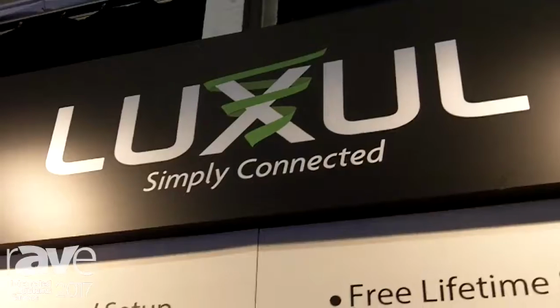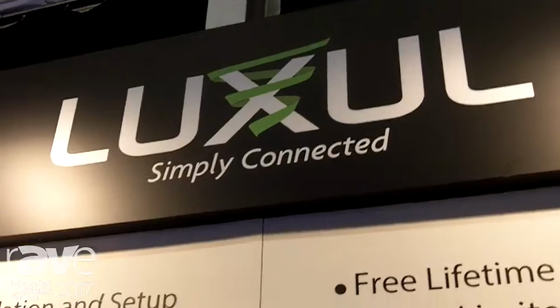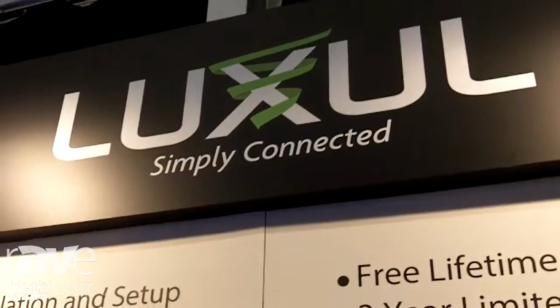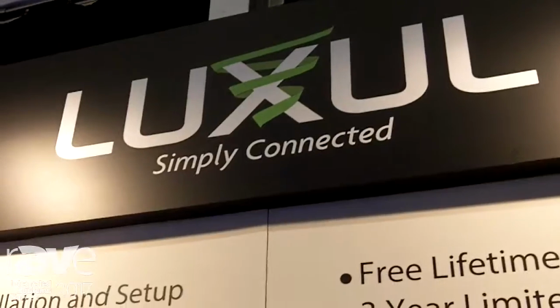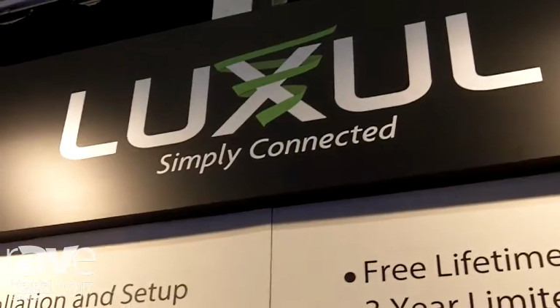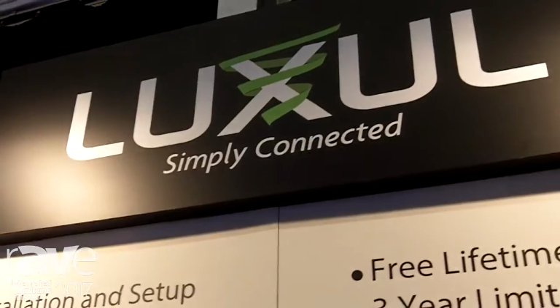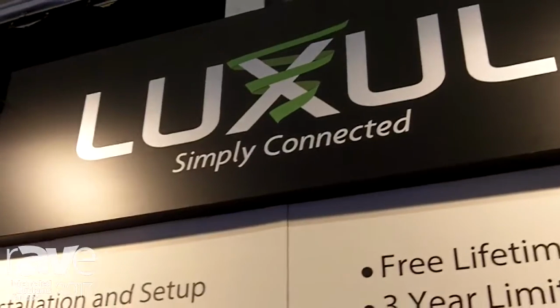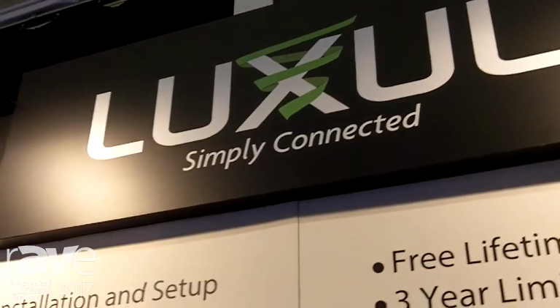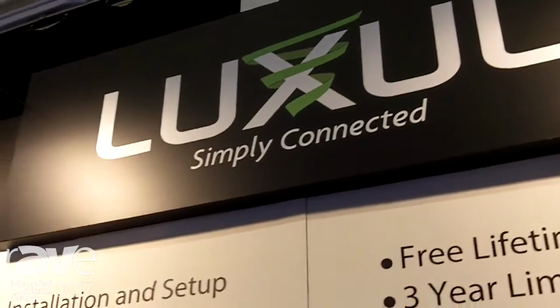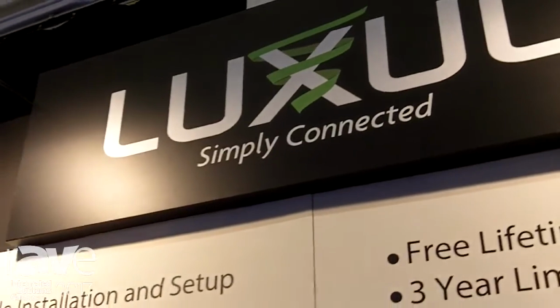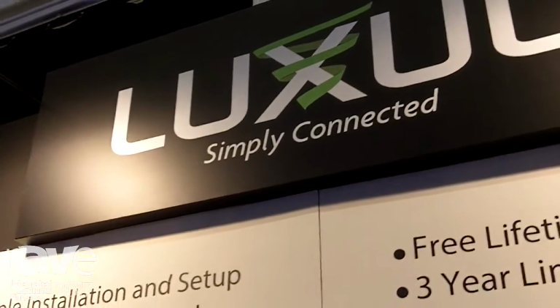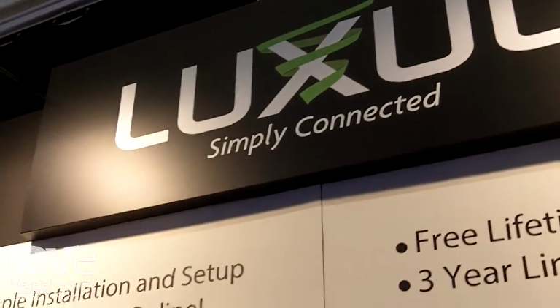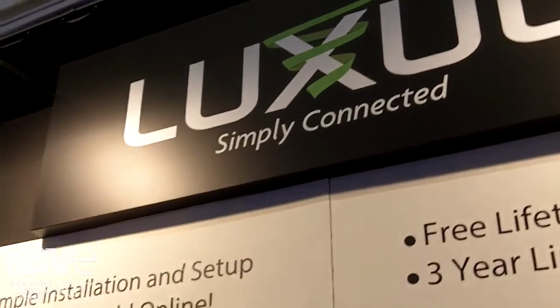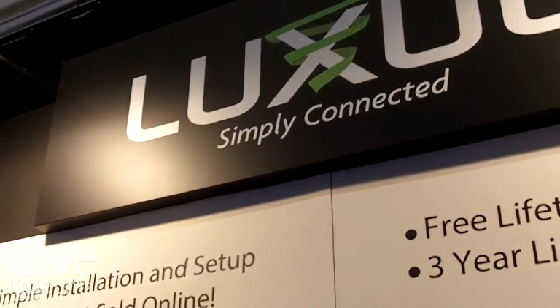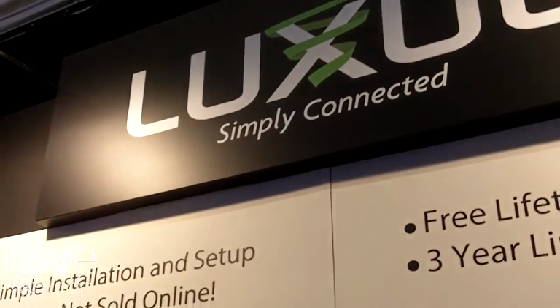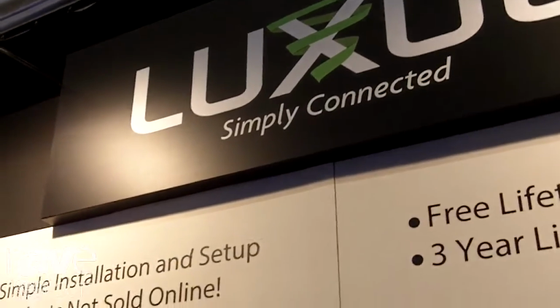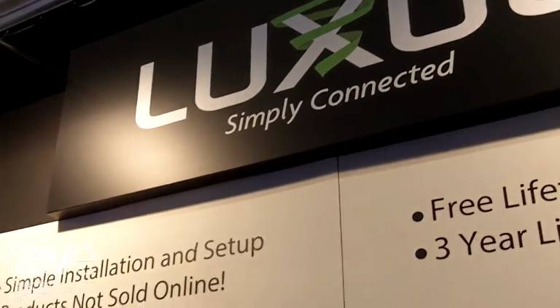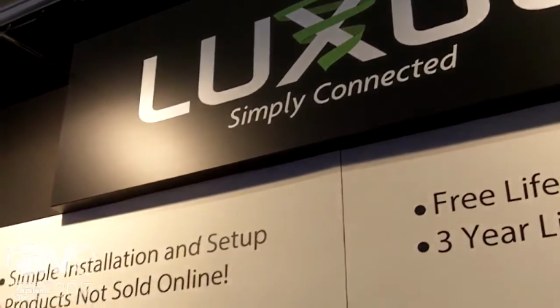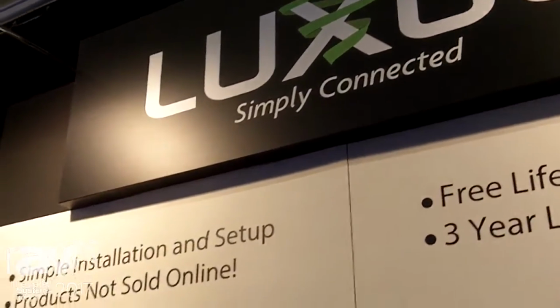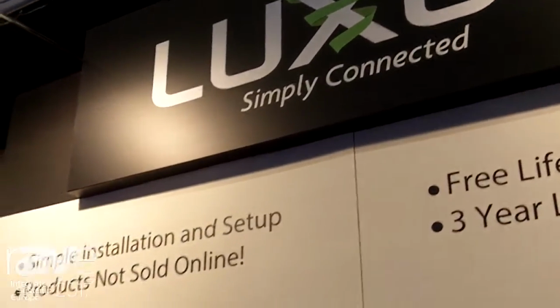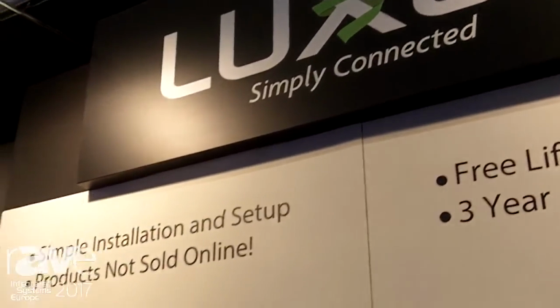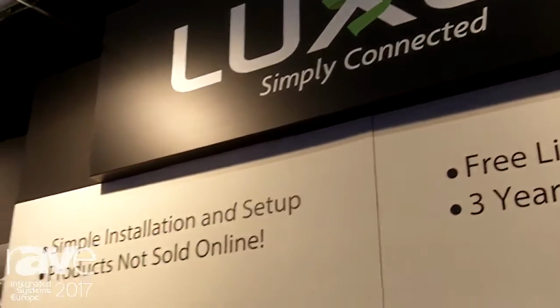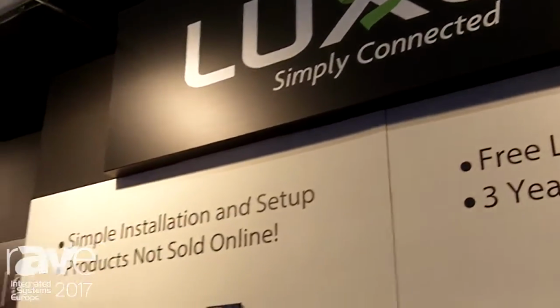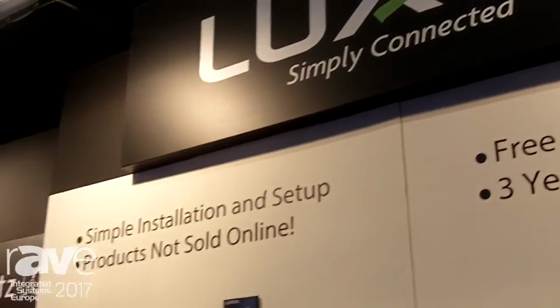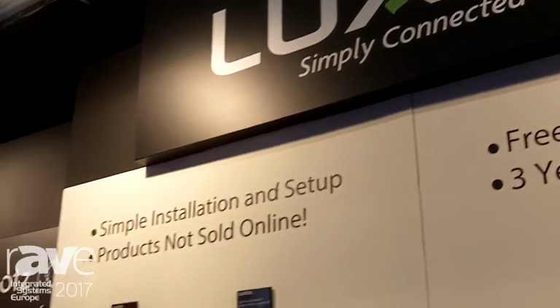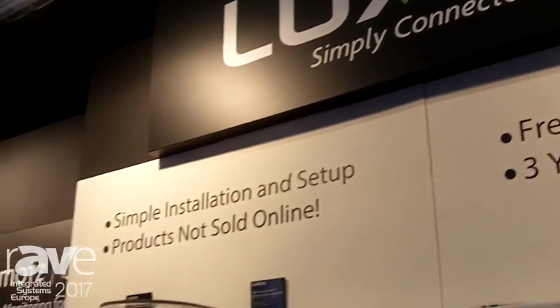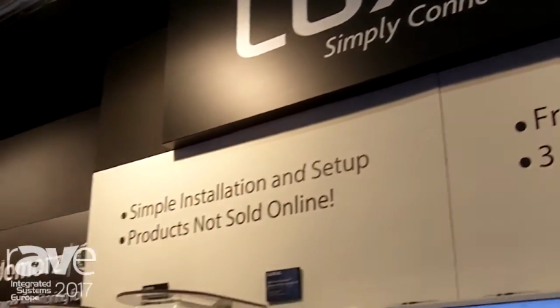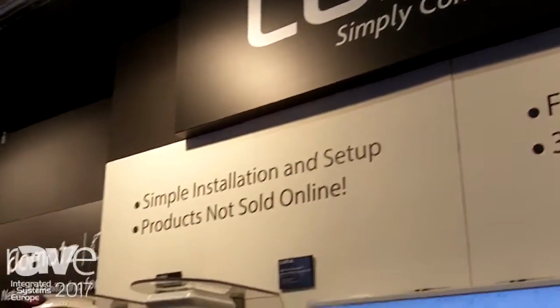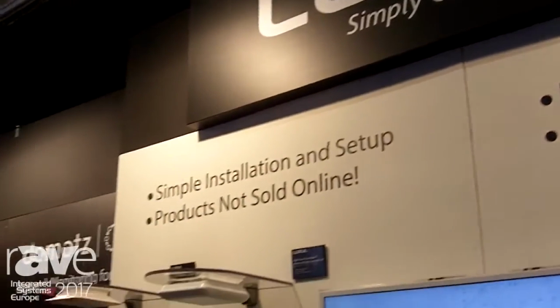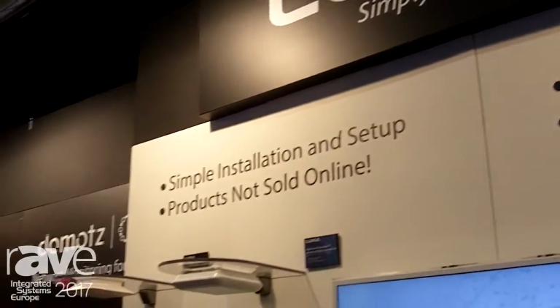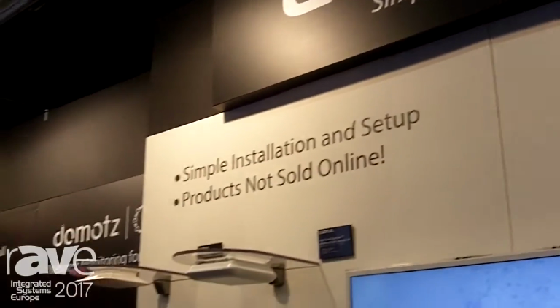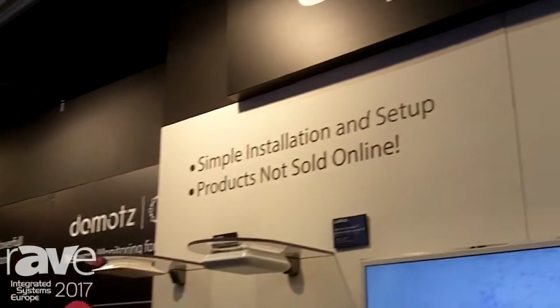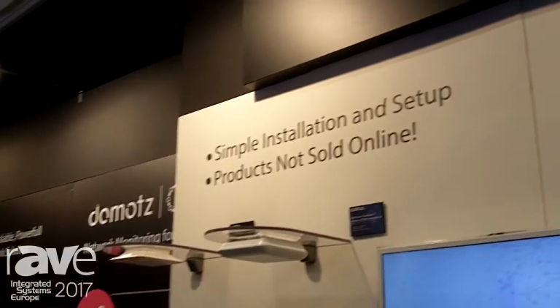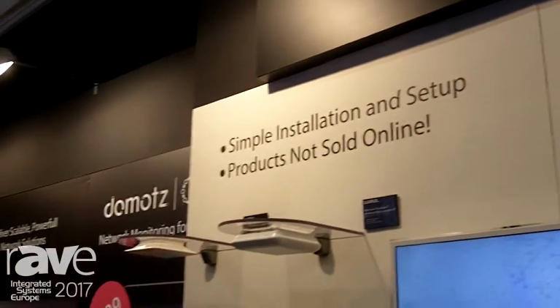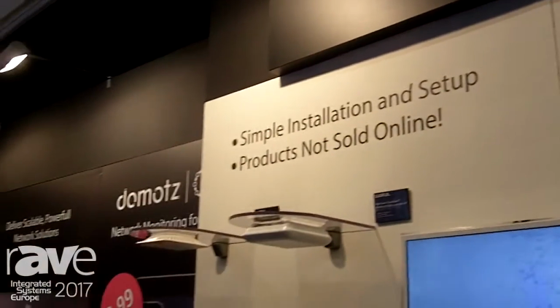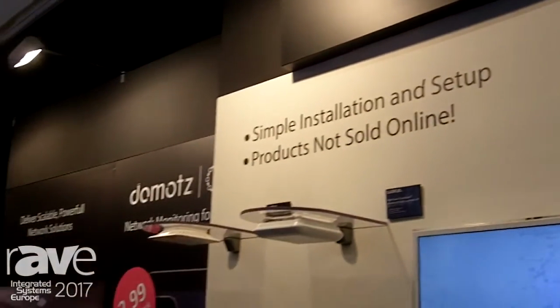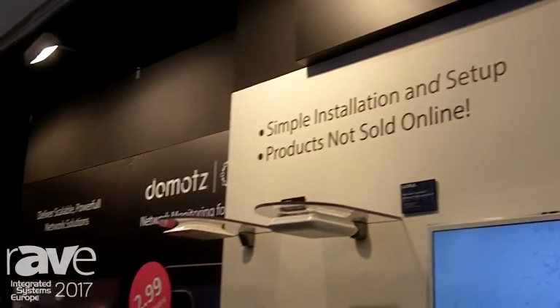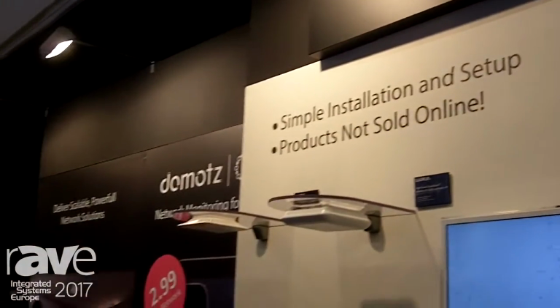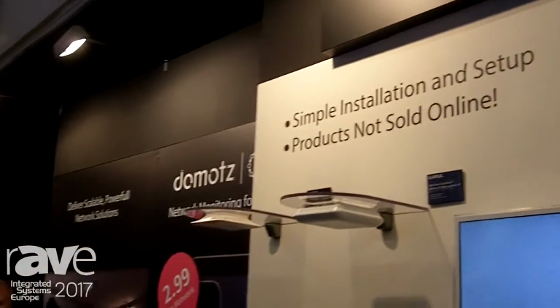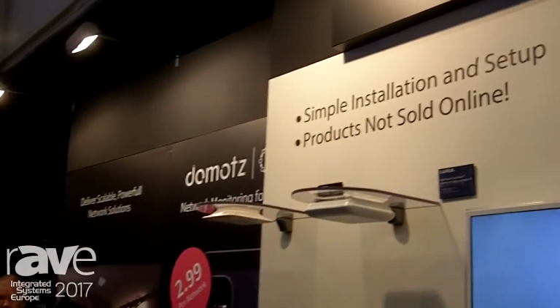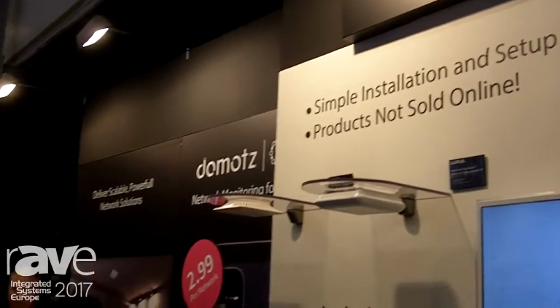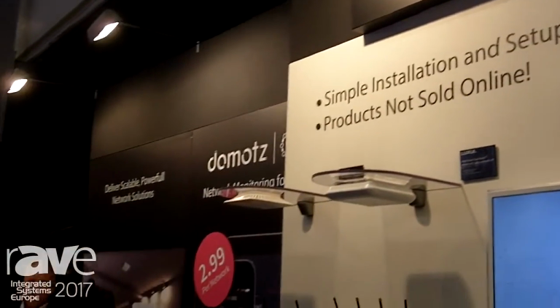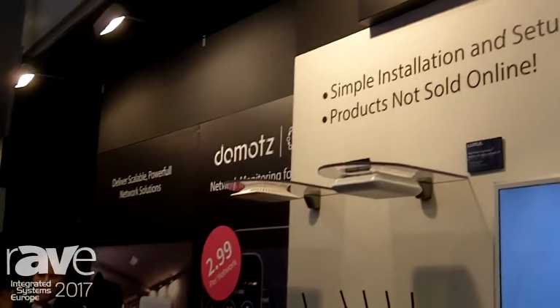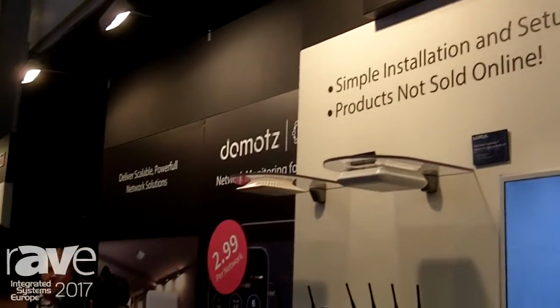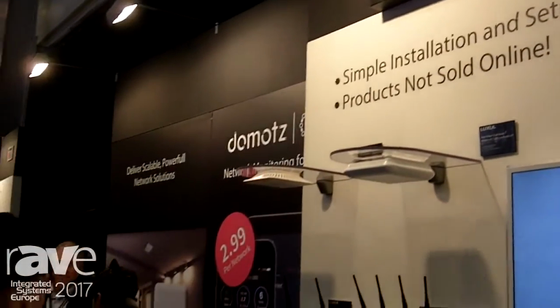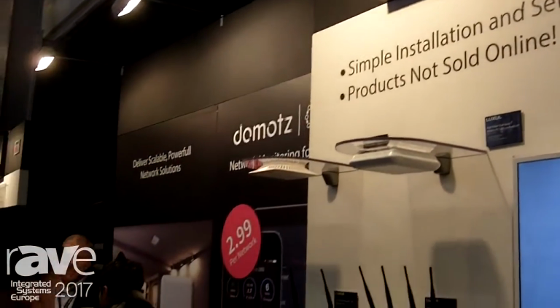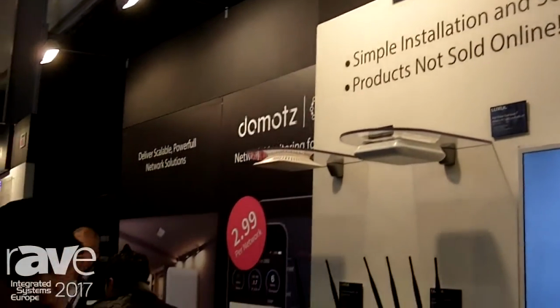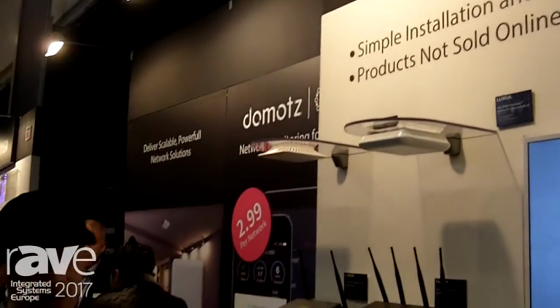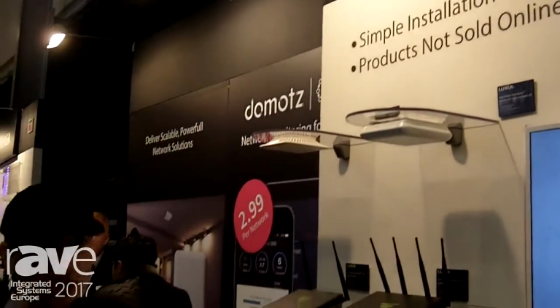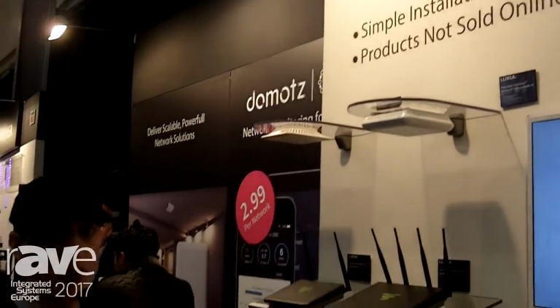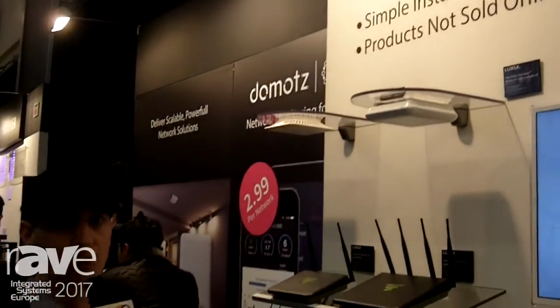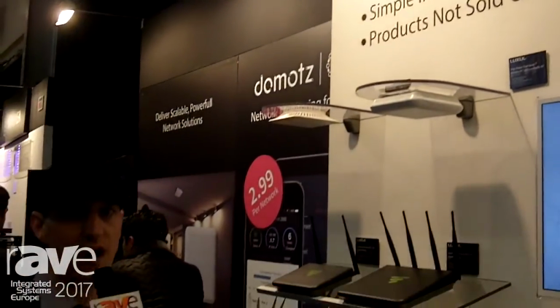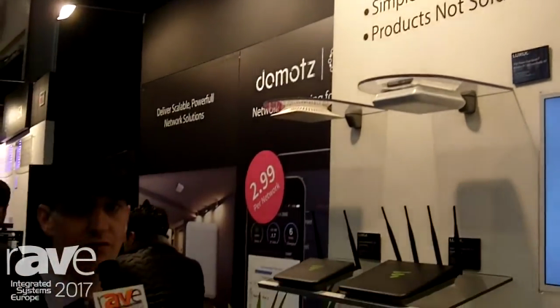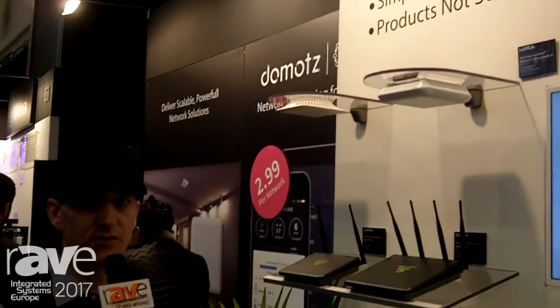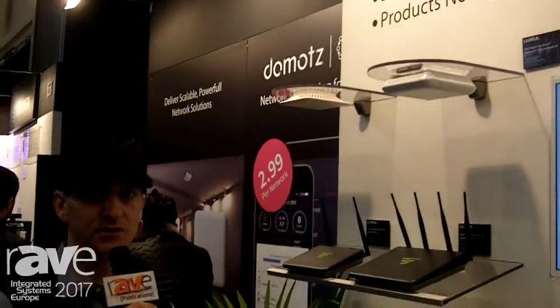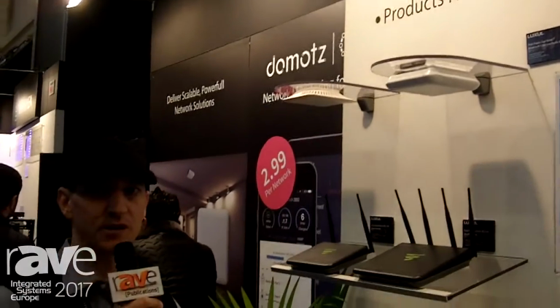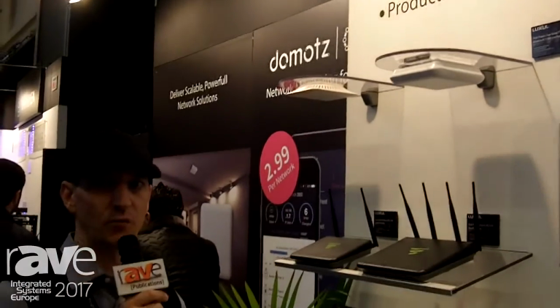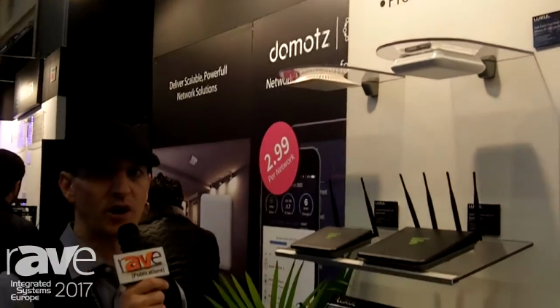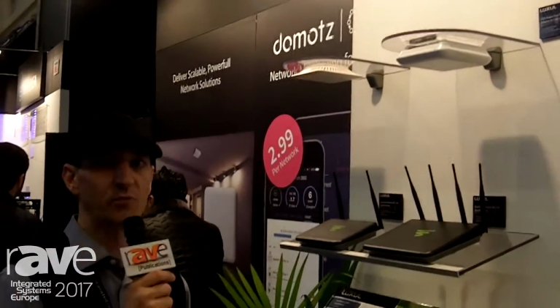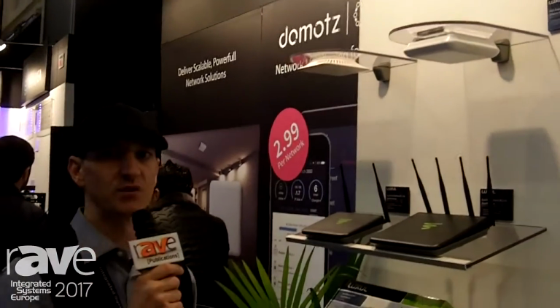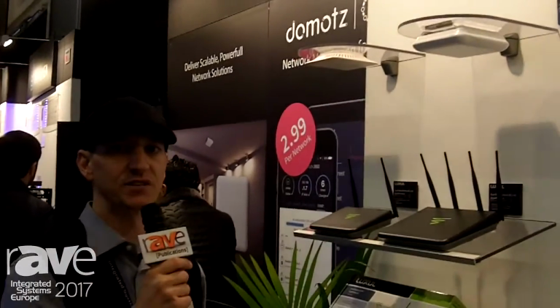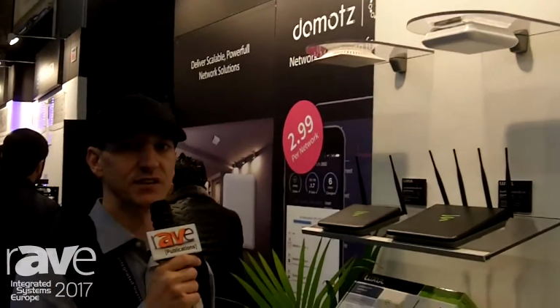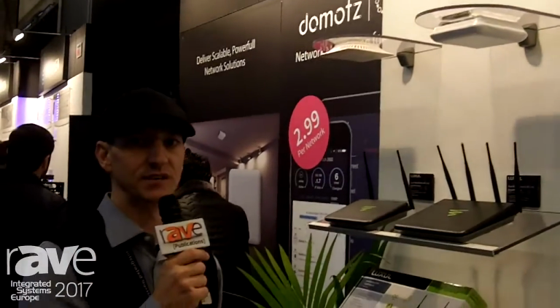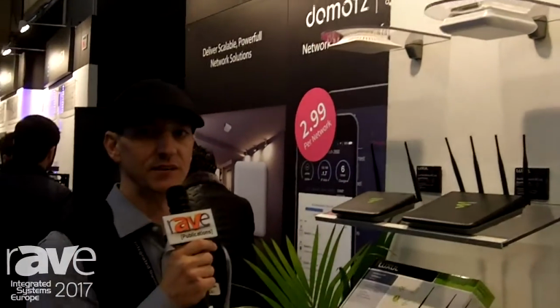Hello, this is Josh Thurman with Luxell. We're here at ISC 2017 to talk about our new routers that we are presenting.